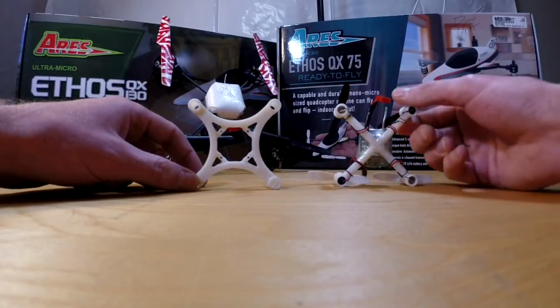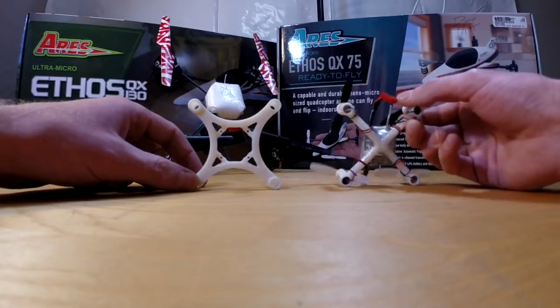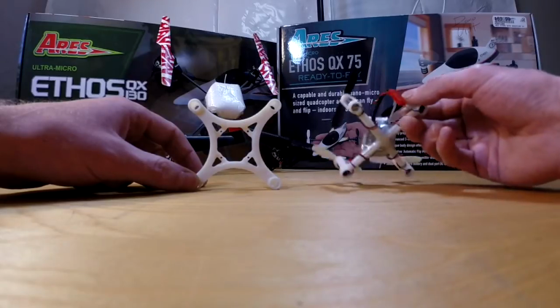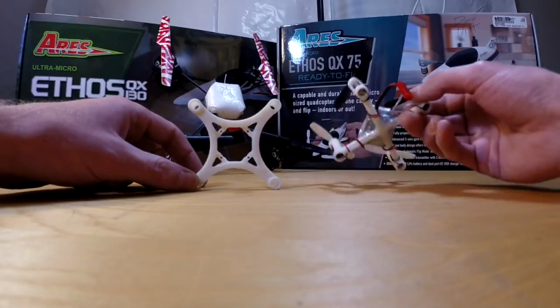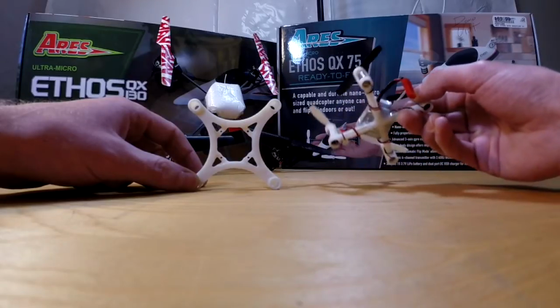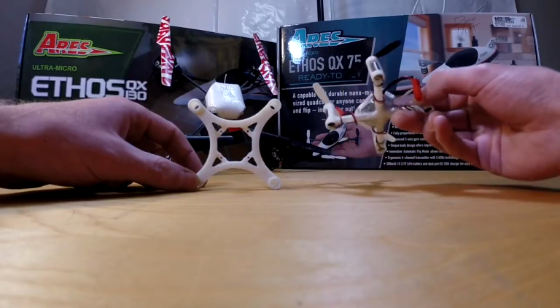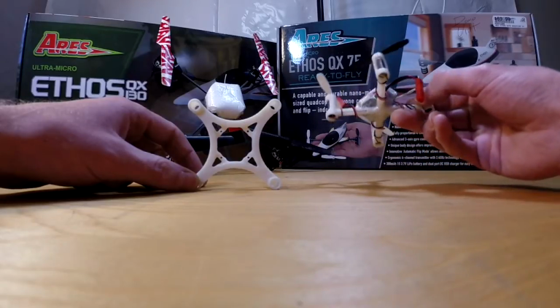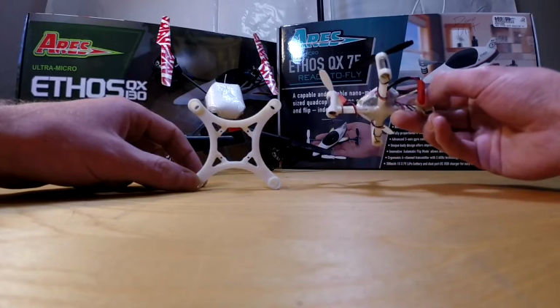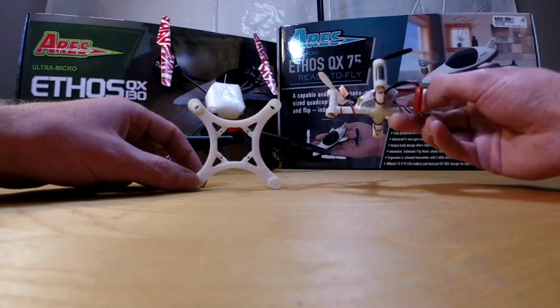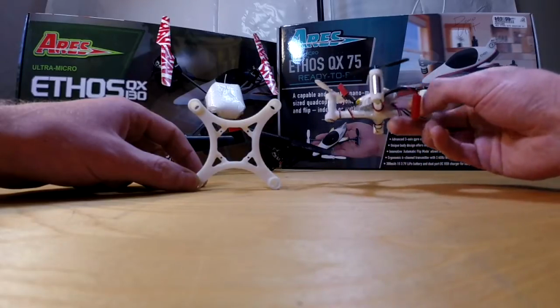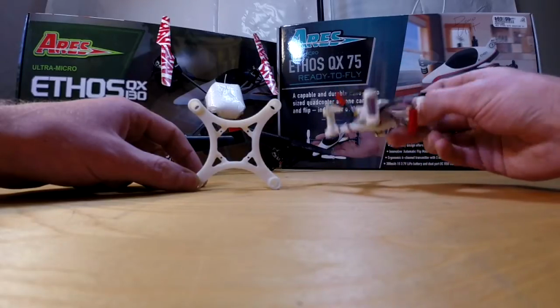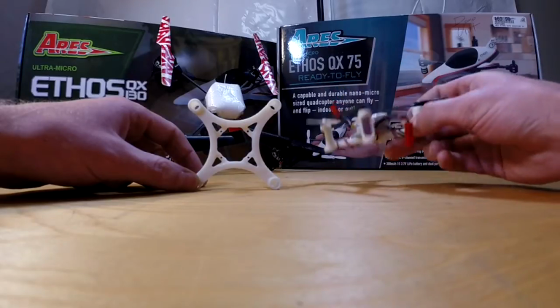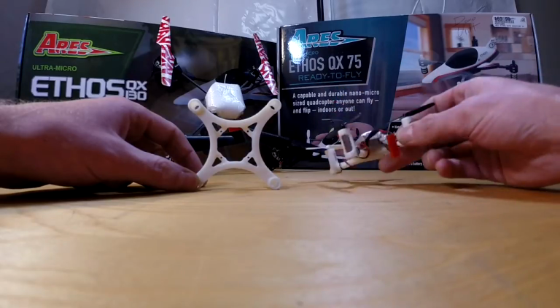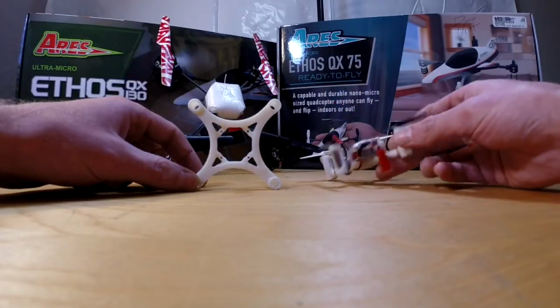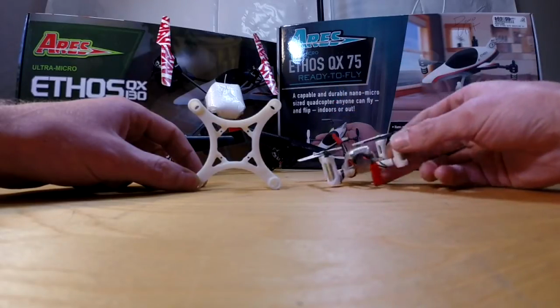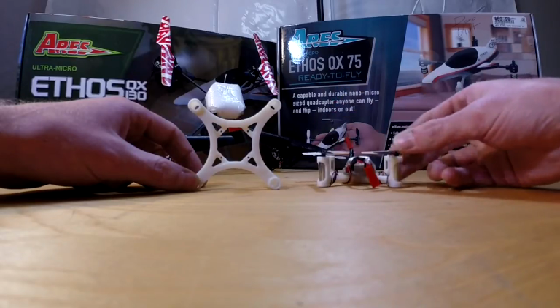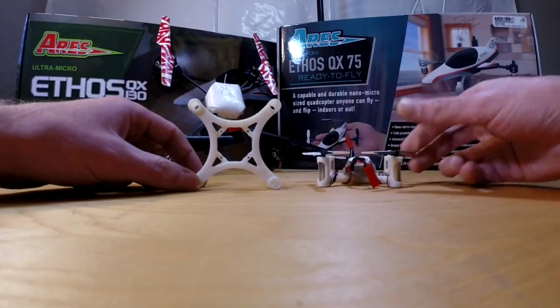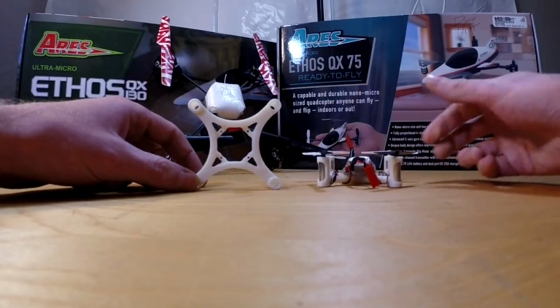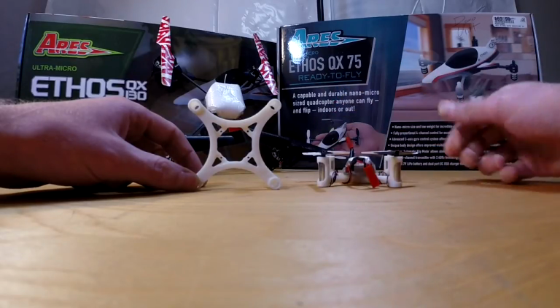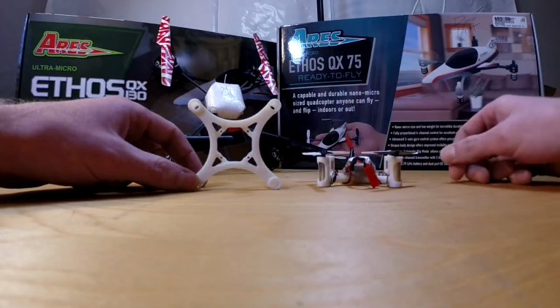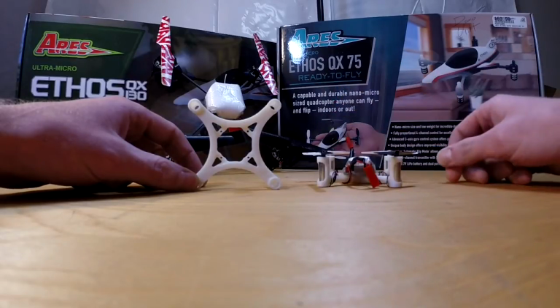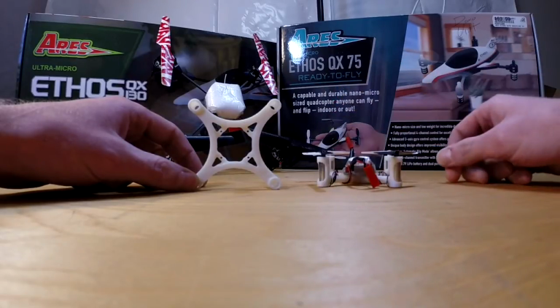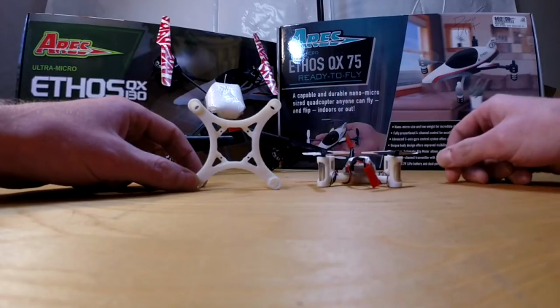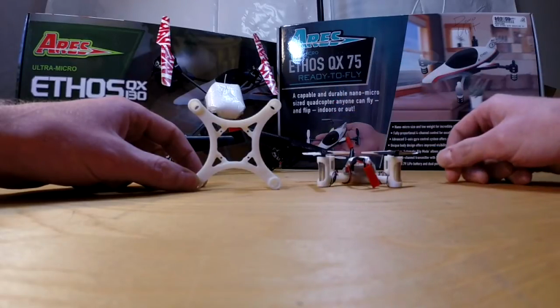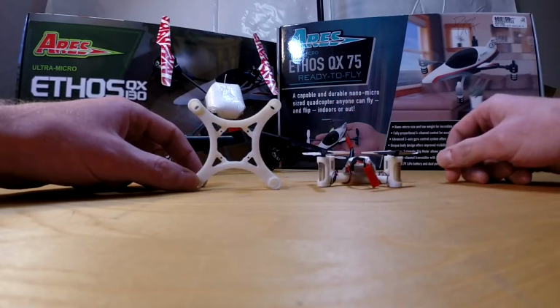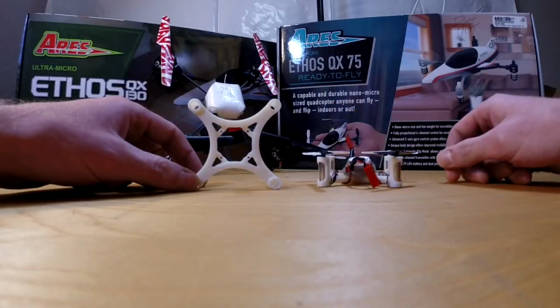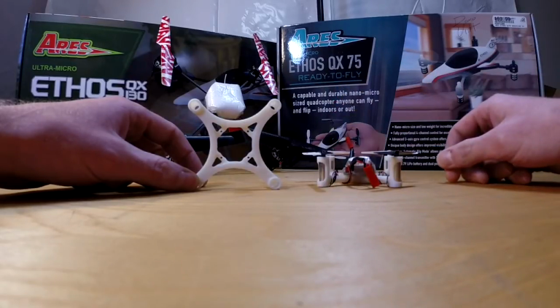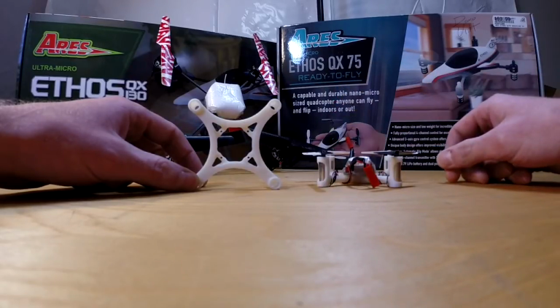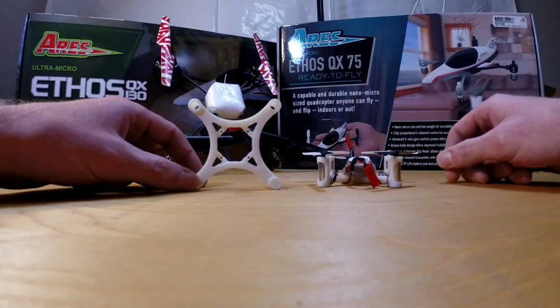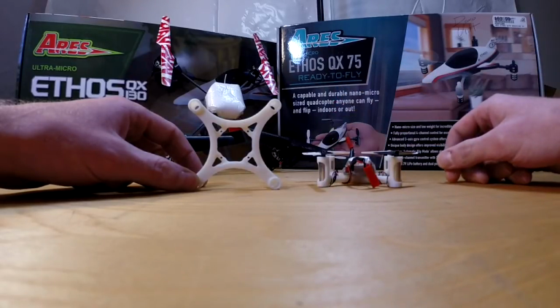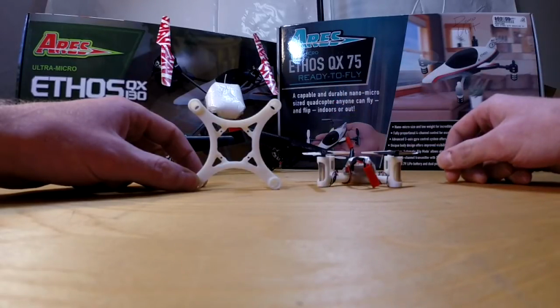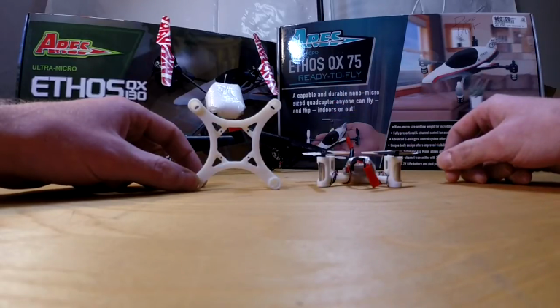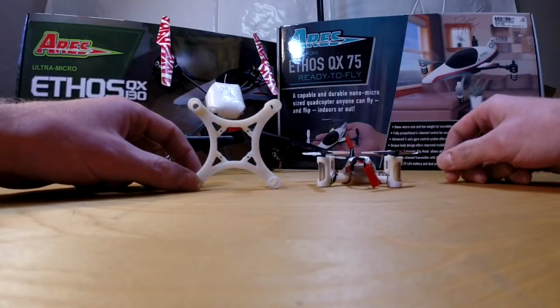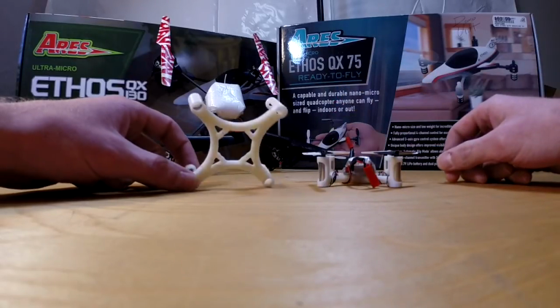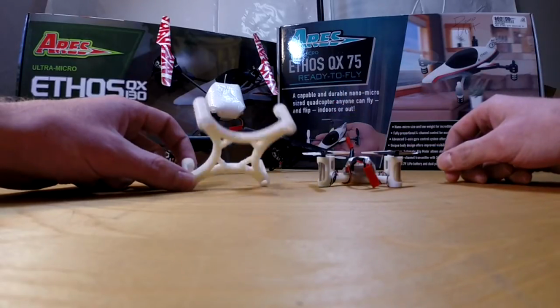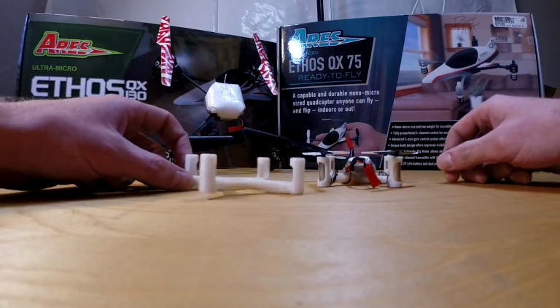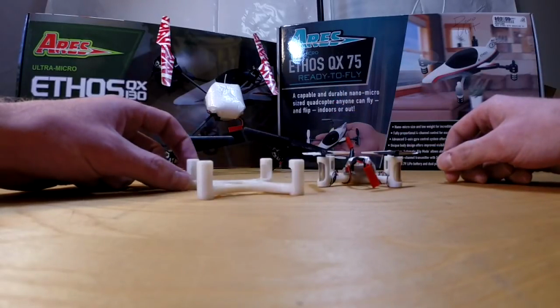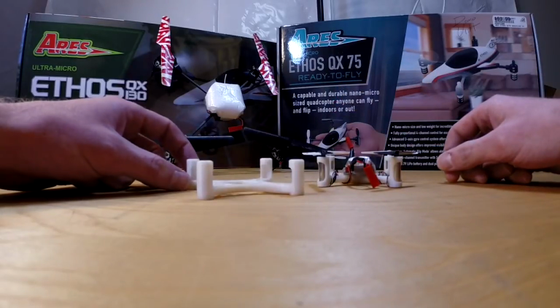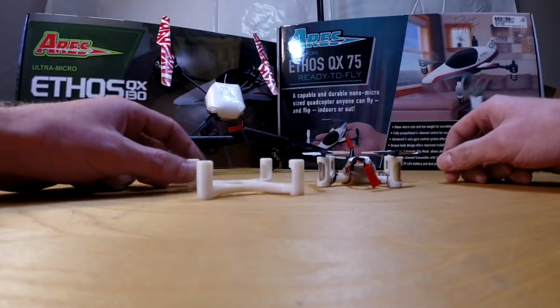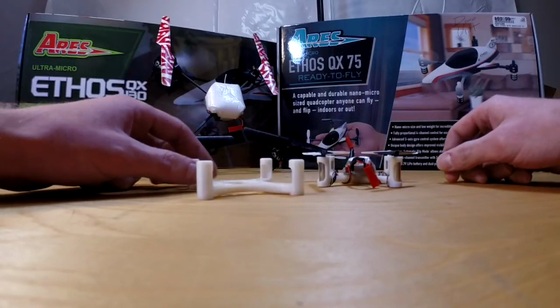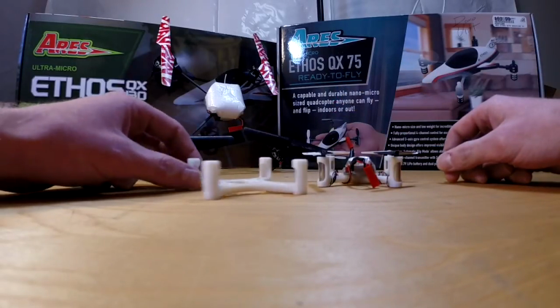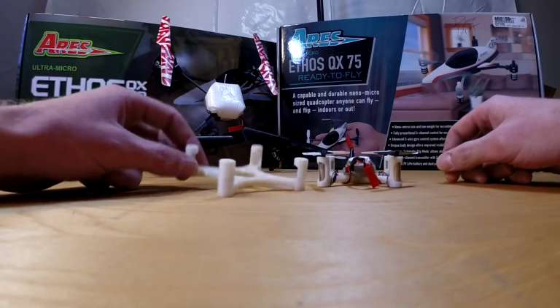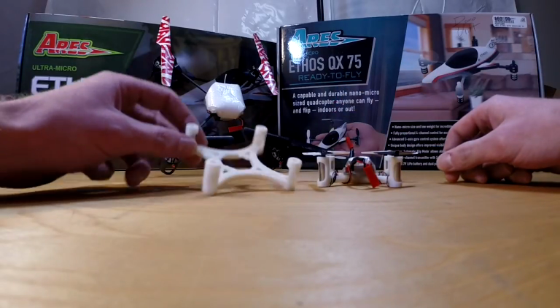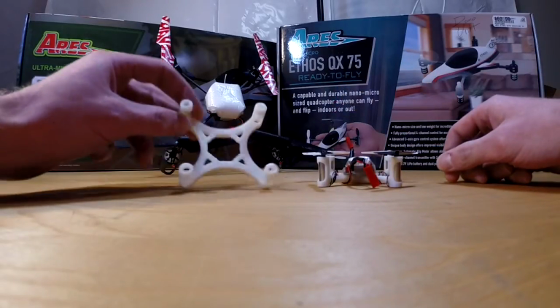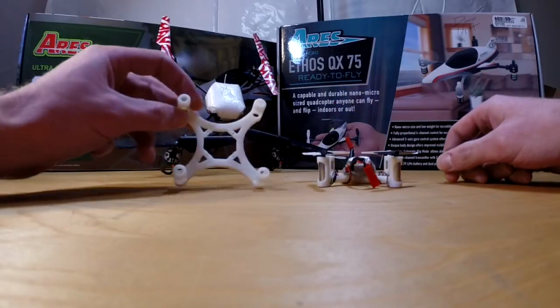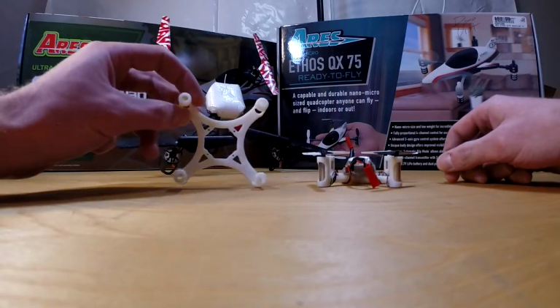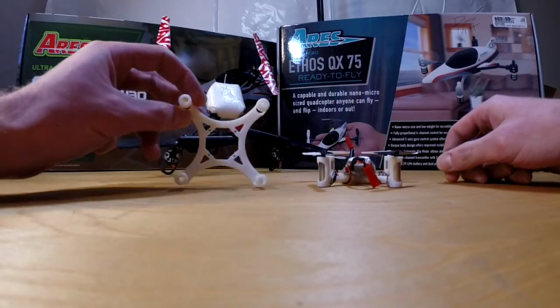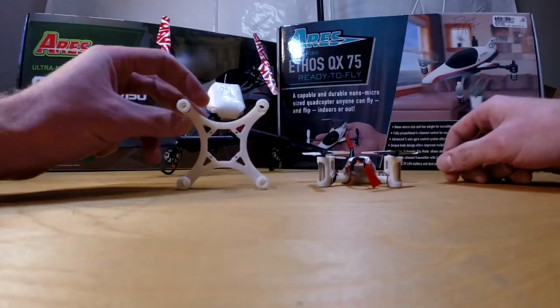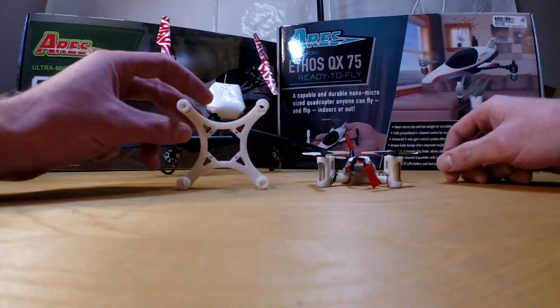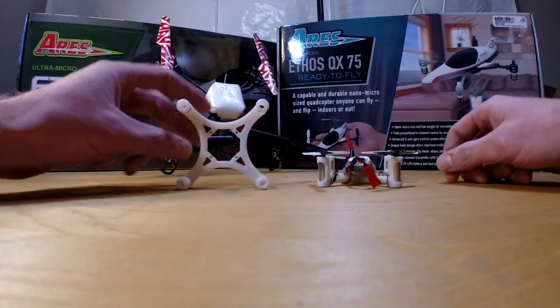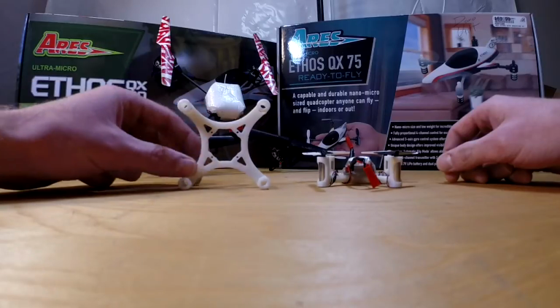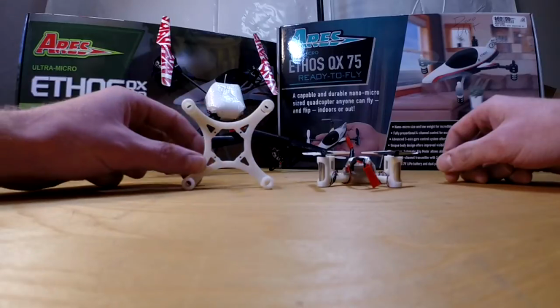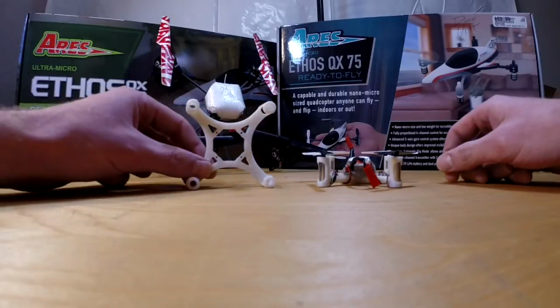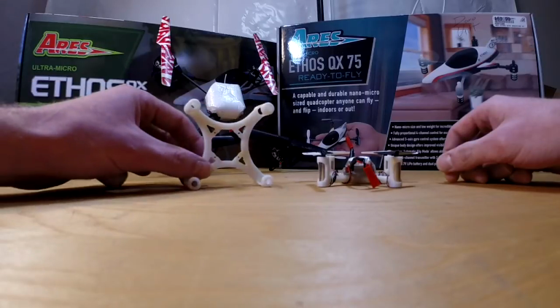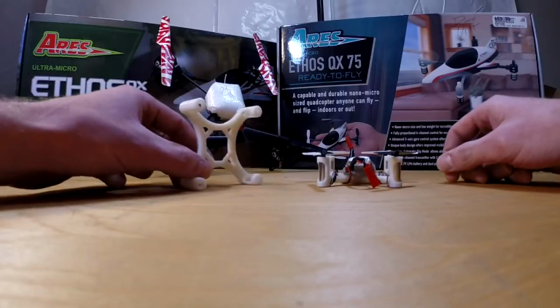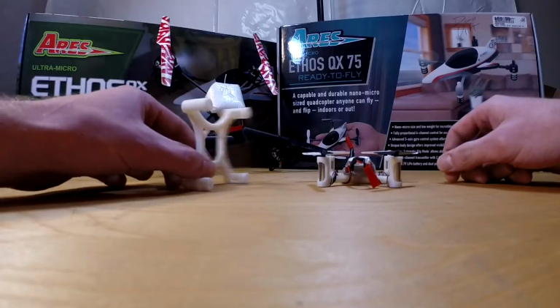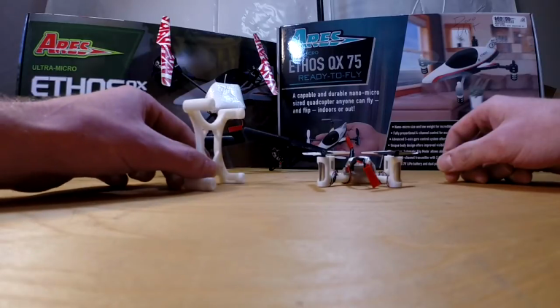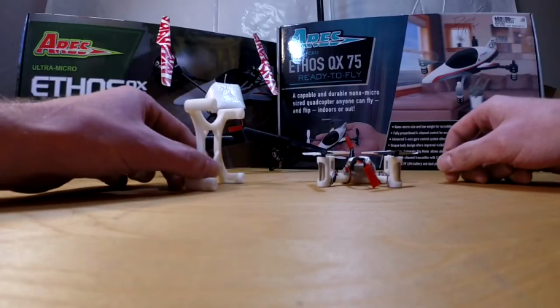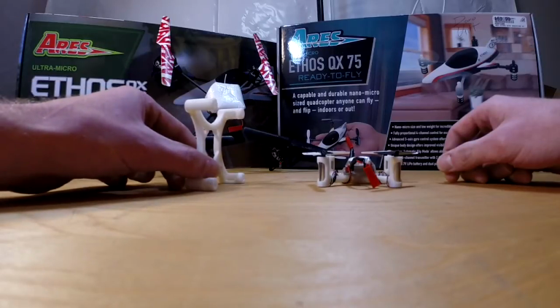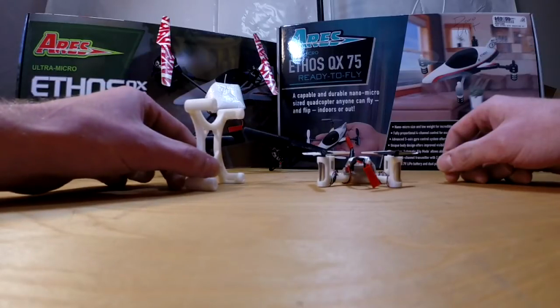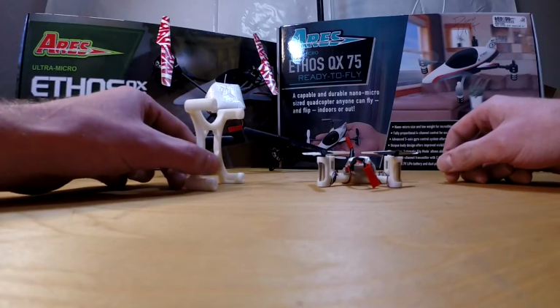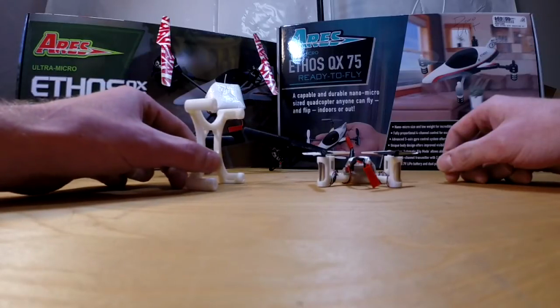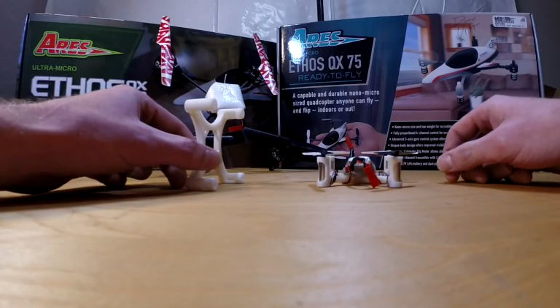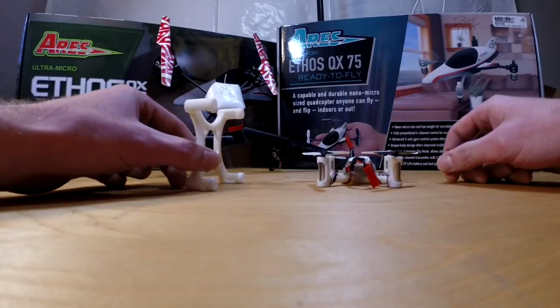Mess around with the design, make your own designs. That's the whole point about this venture — tinkering and such.